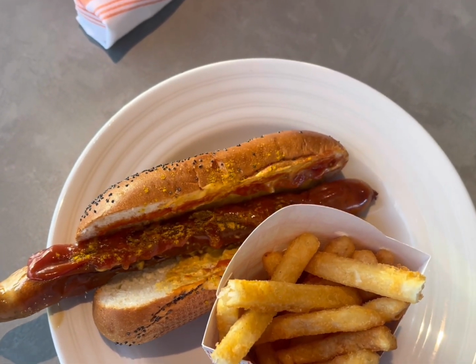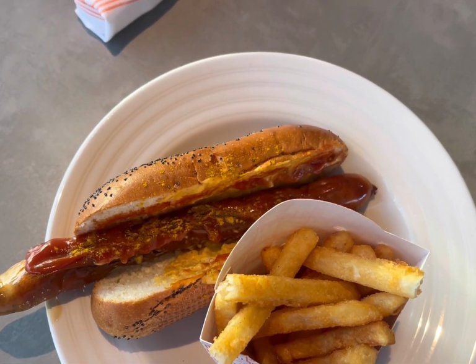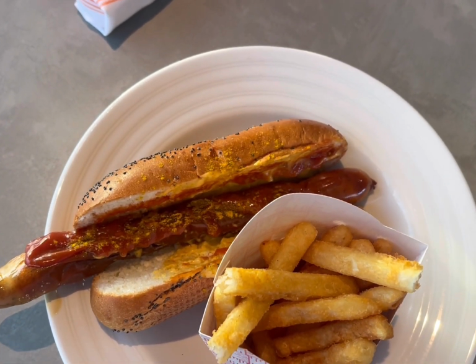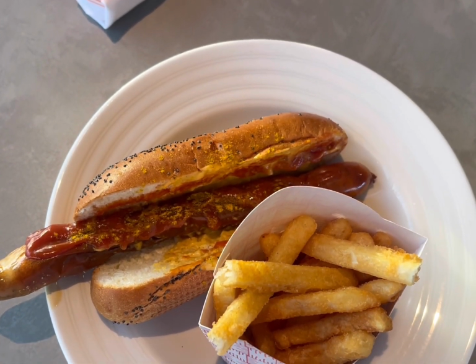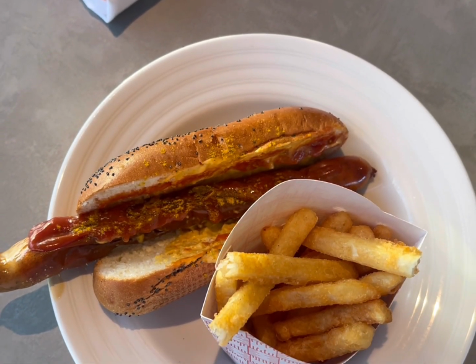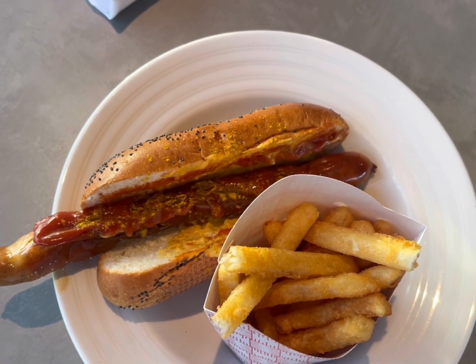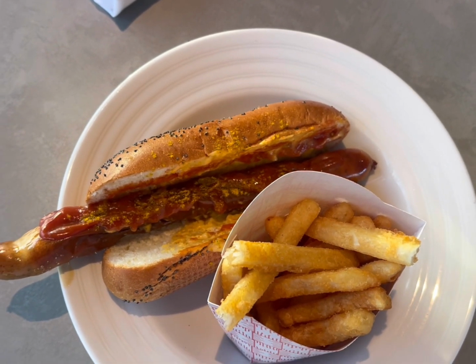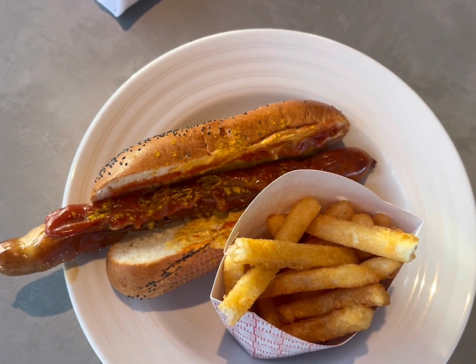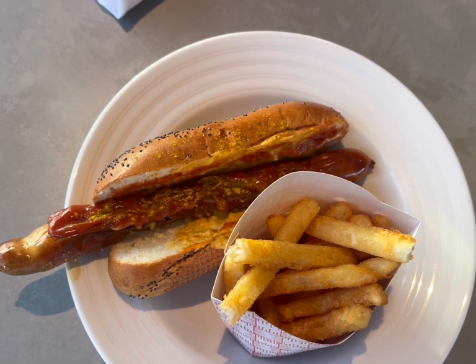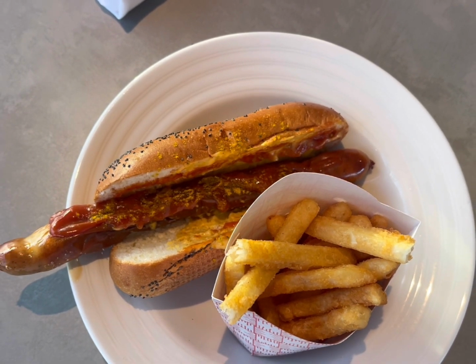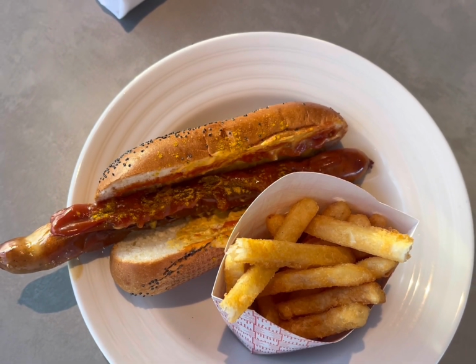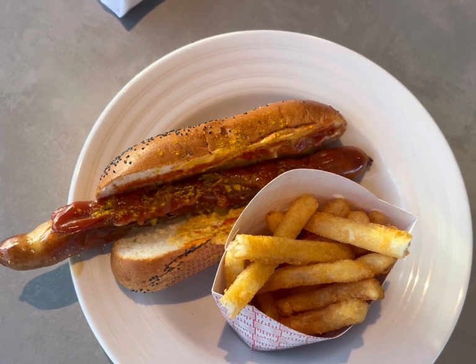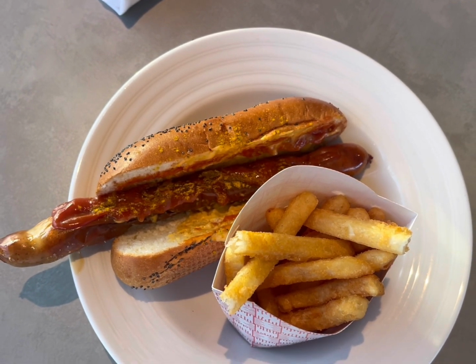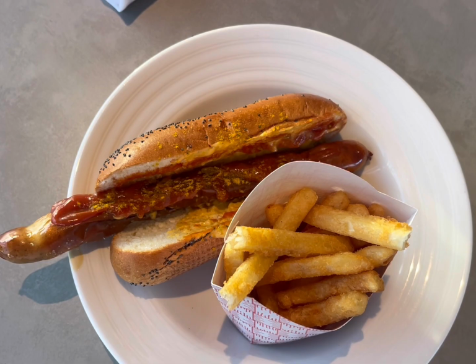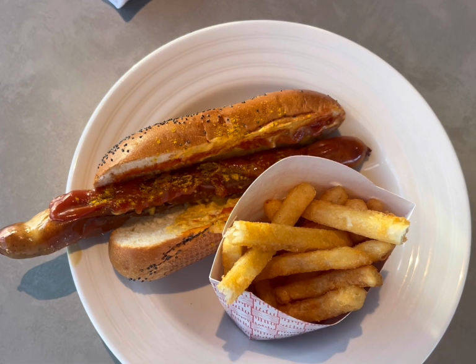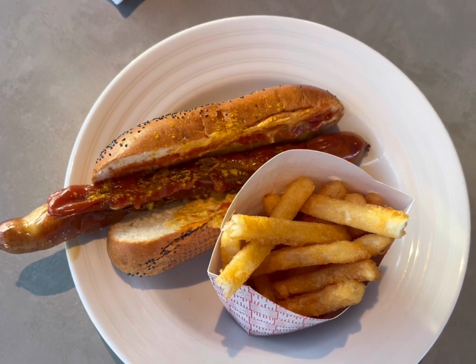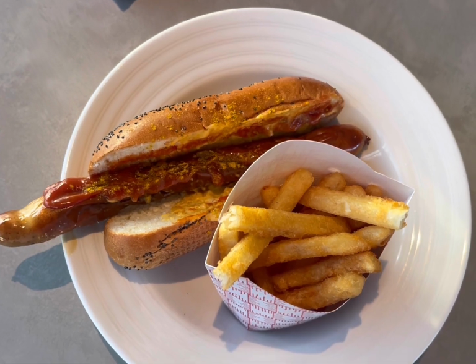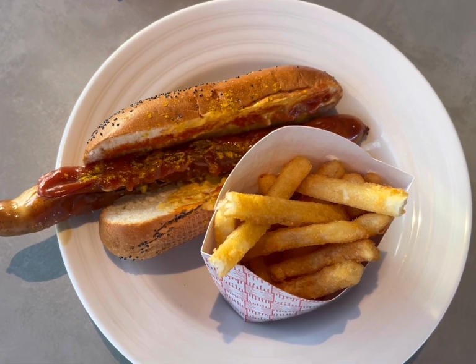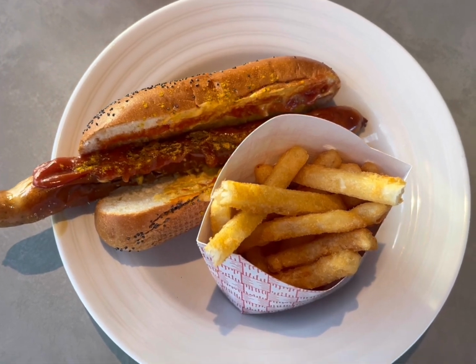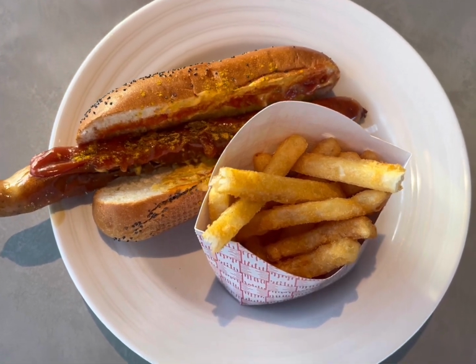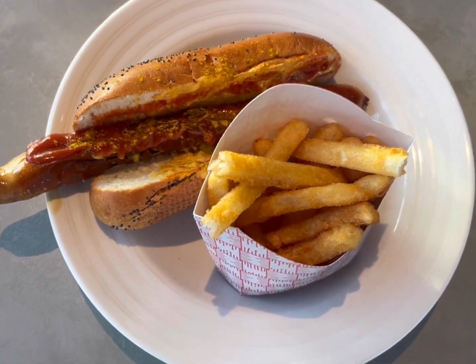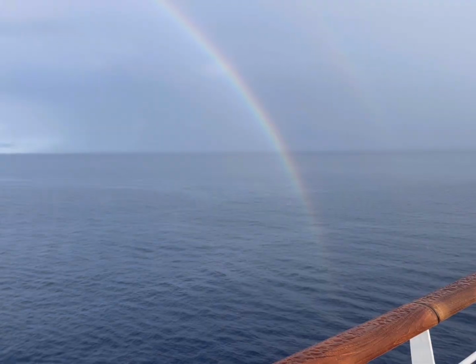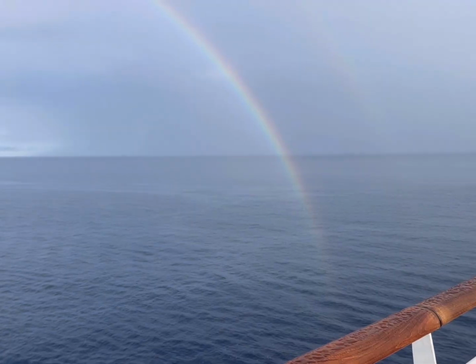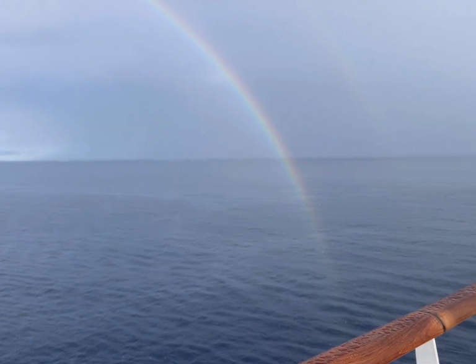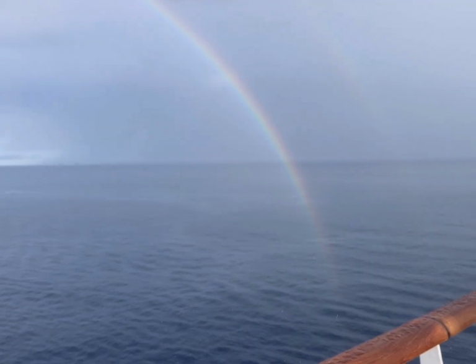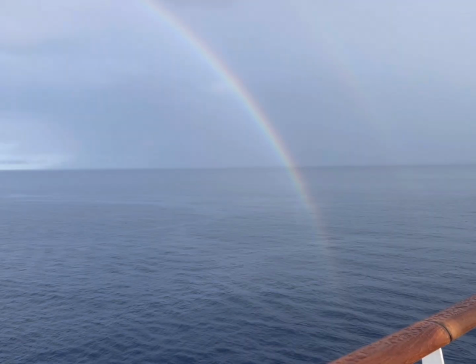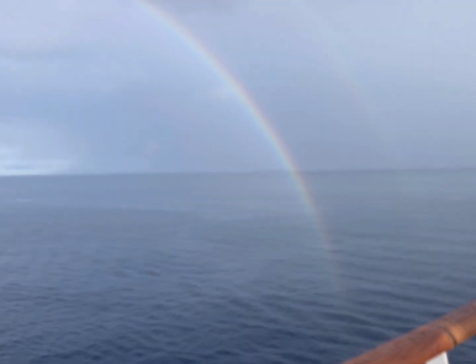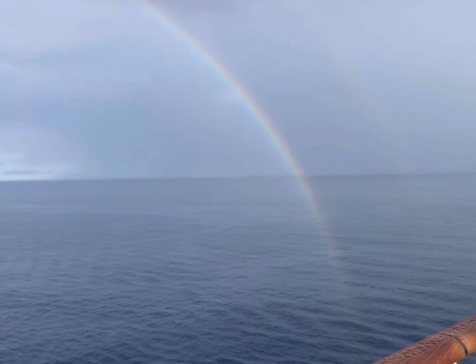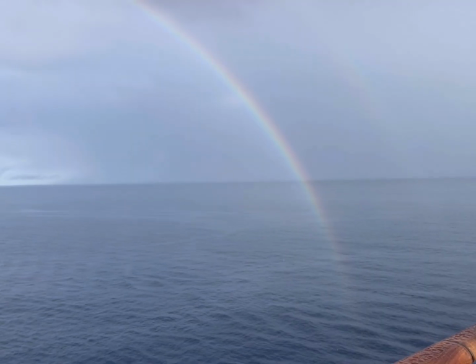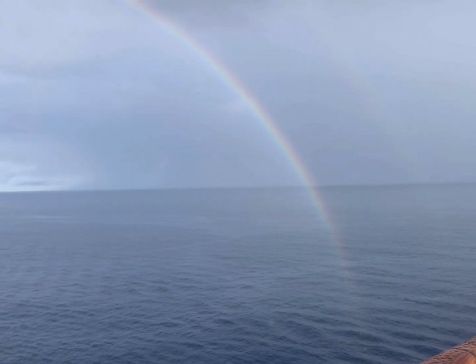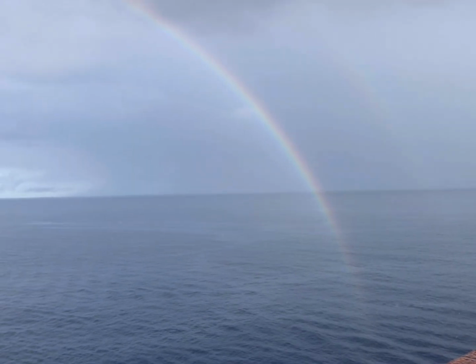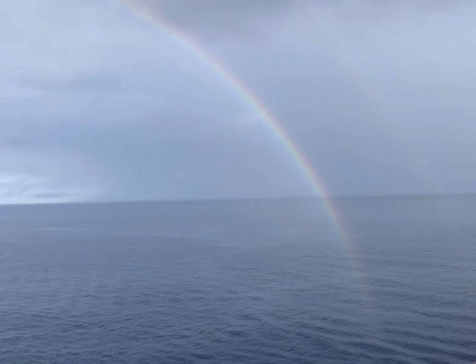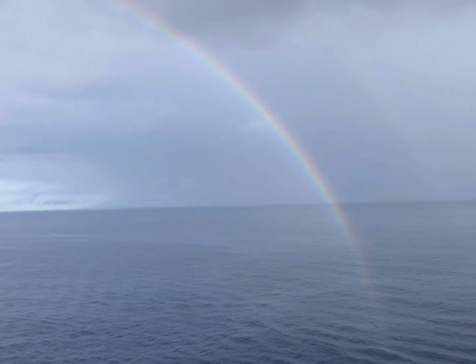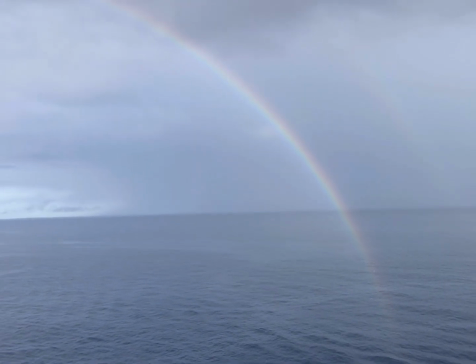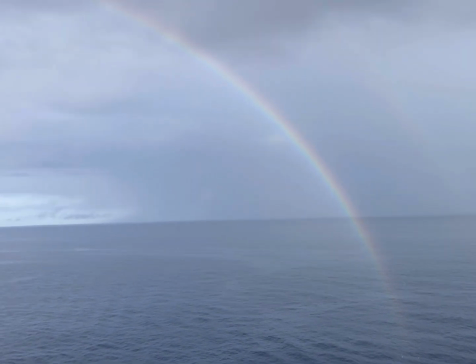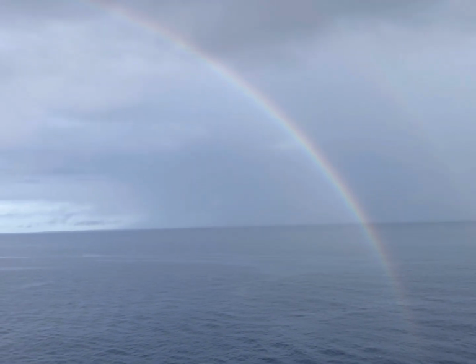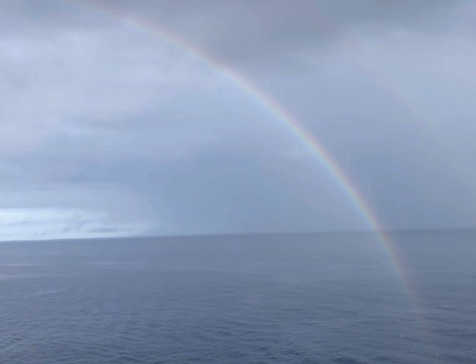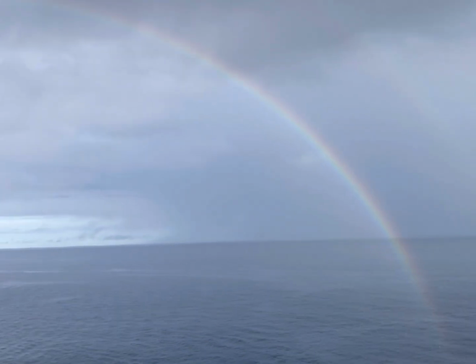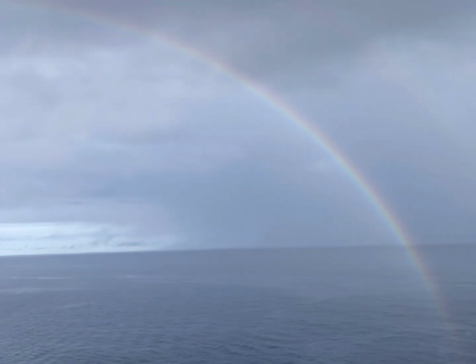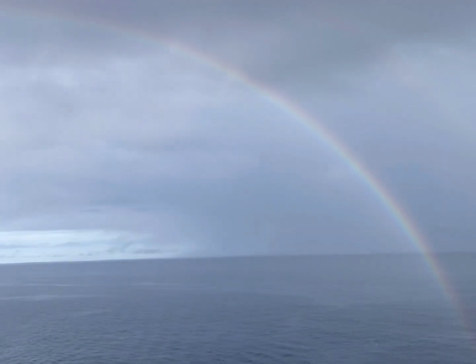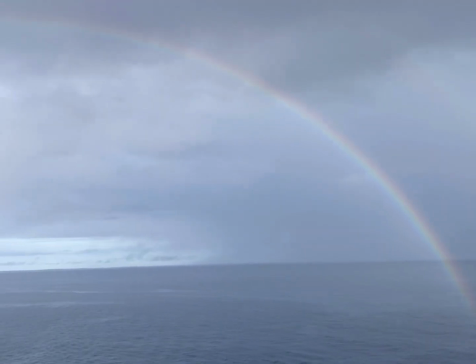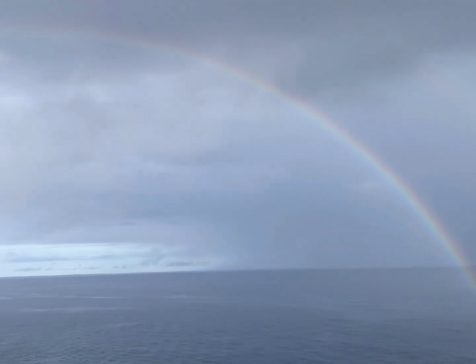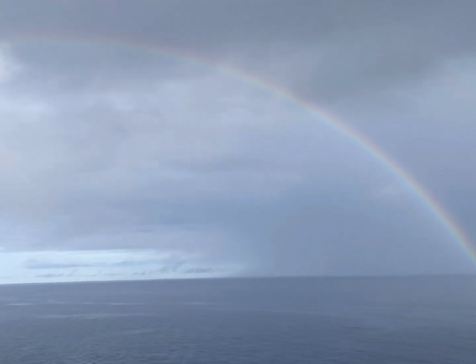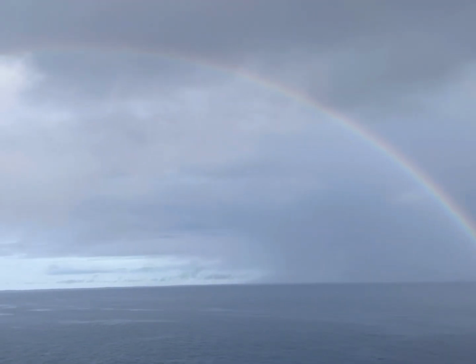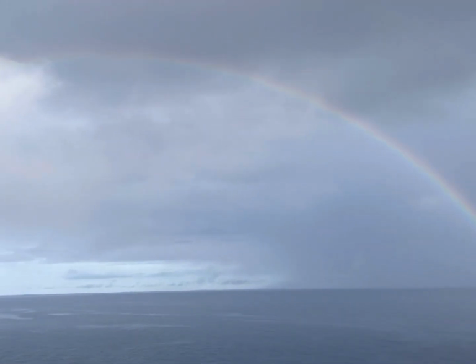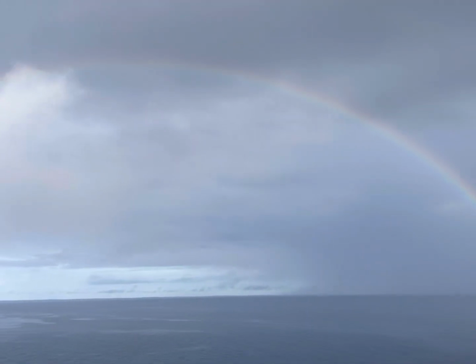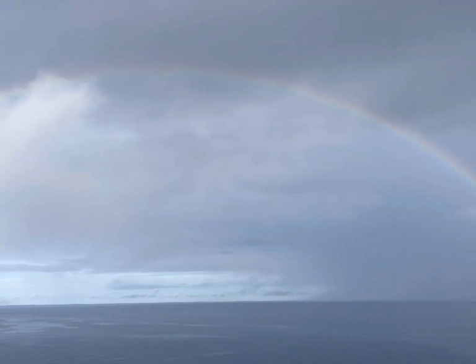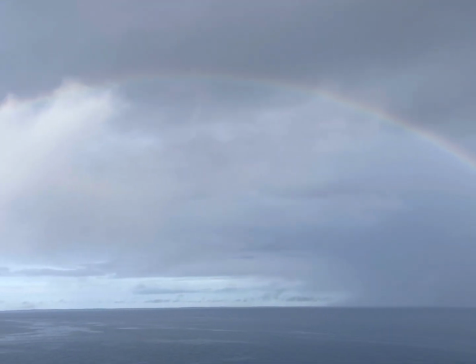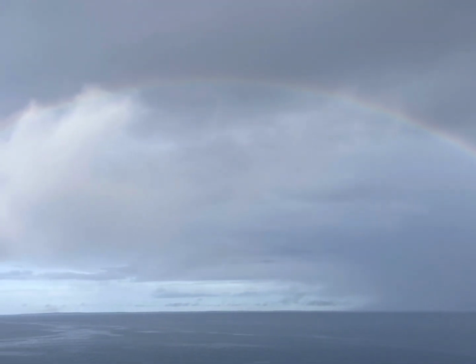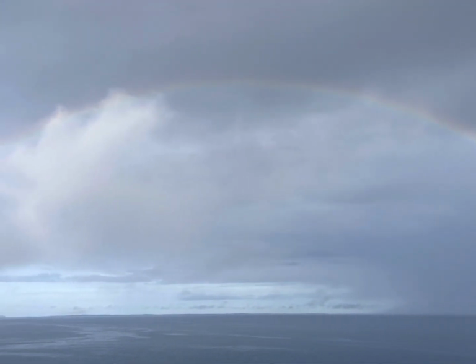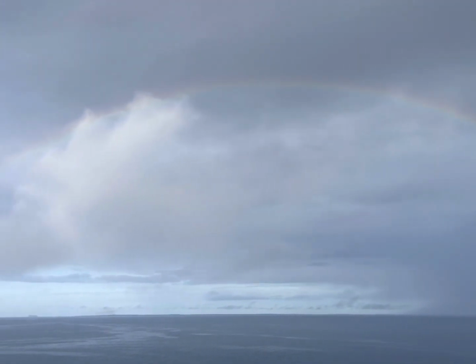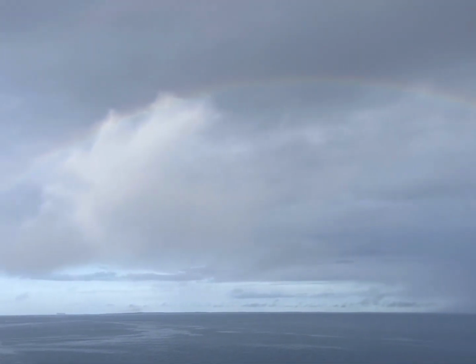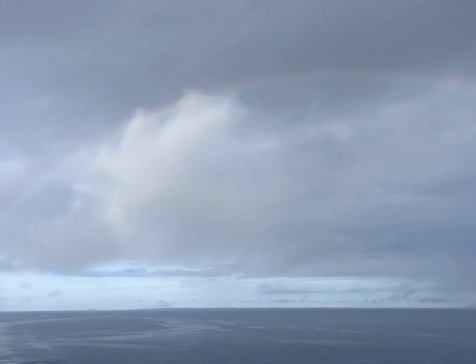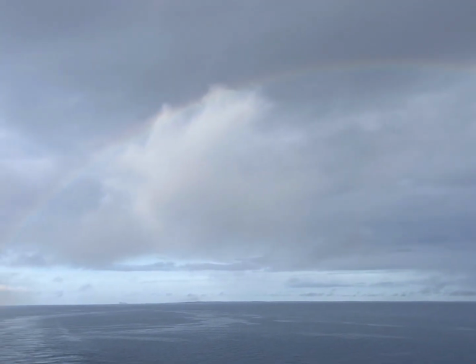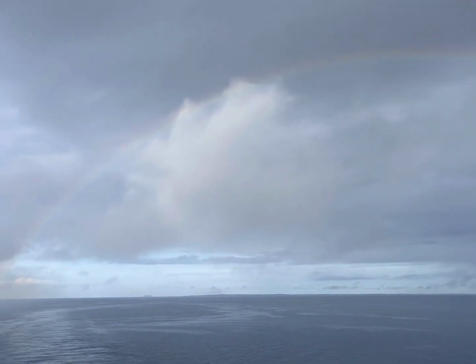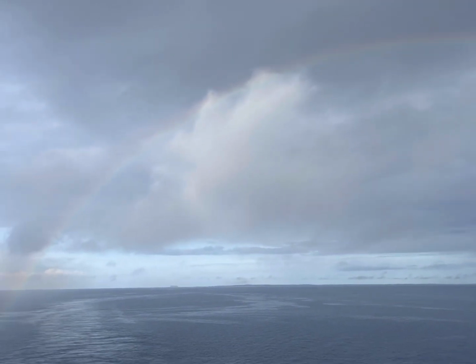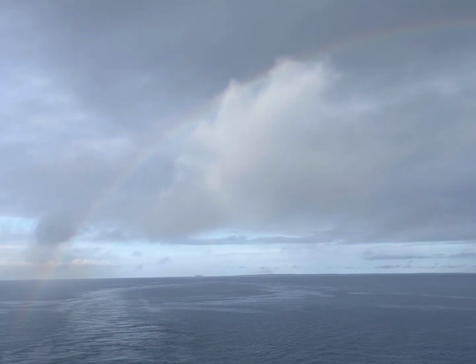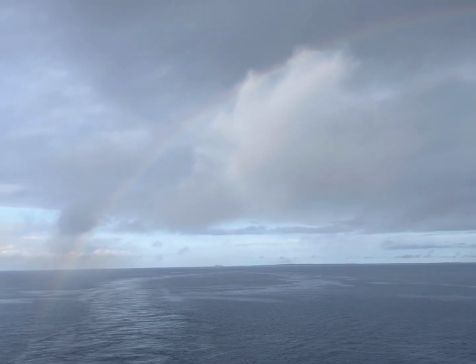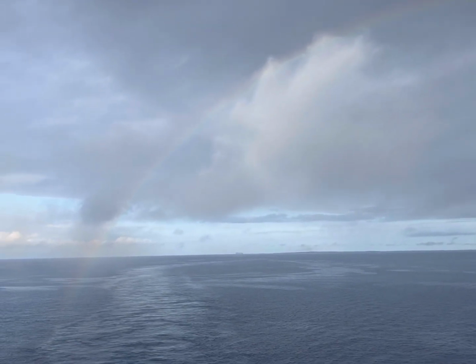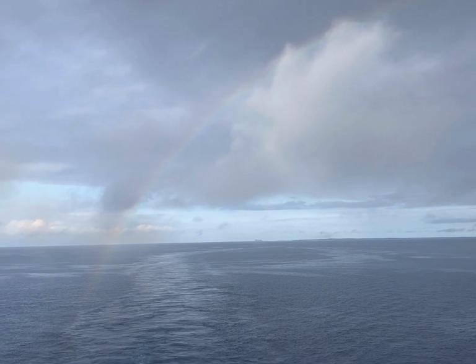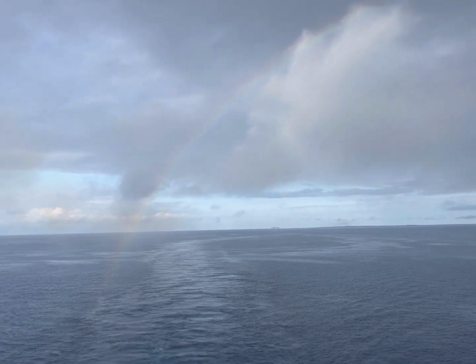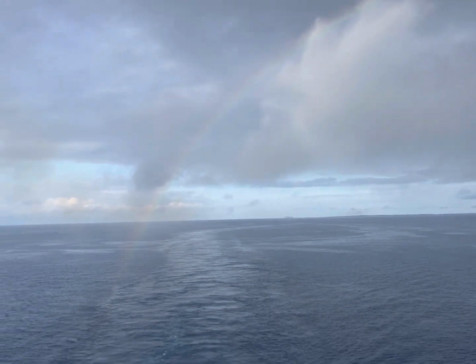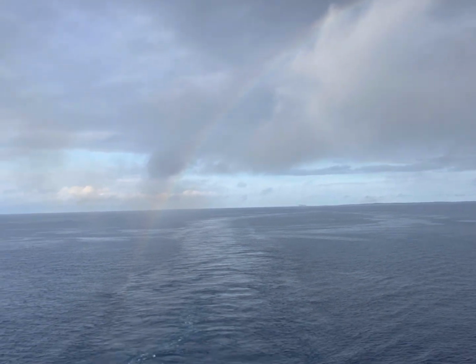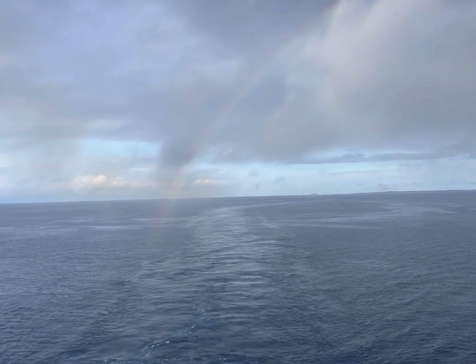It's time to get something to eat on the ship. Before getting off the boat I had a really great bratwurst with some crispy fries.